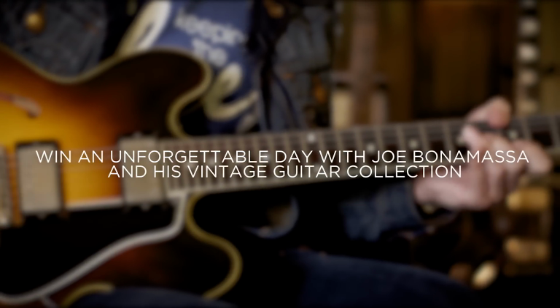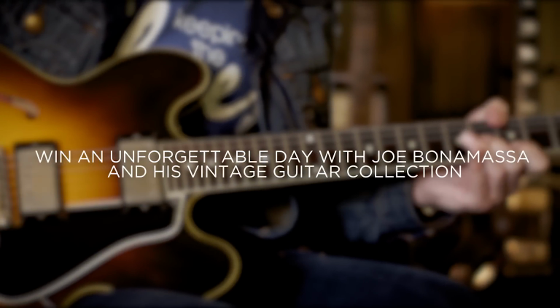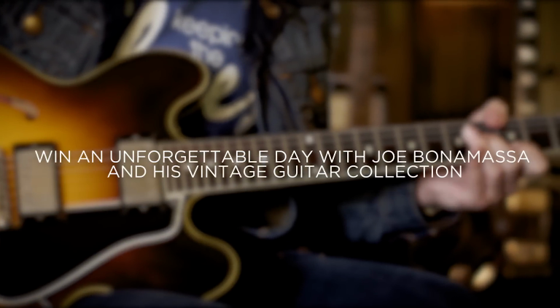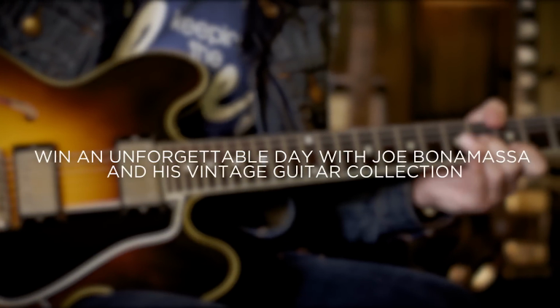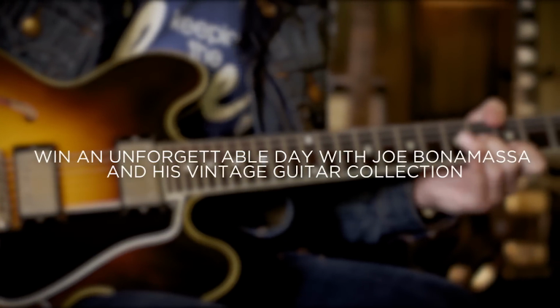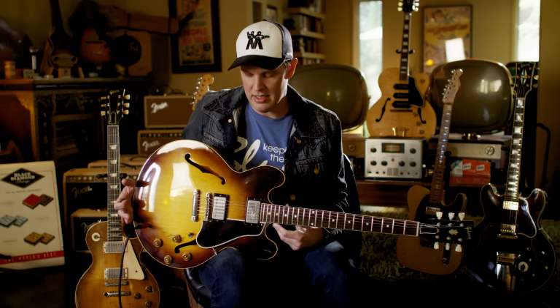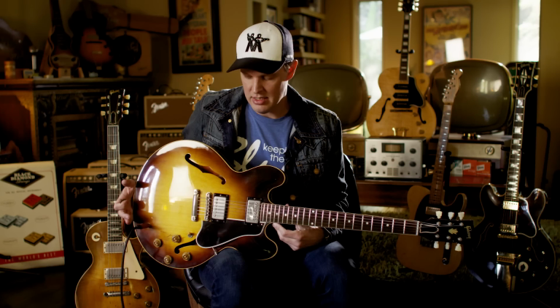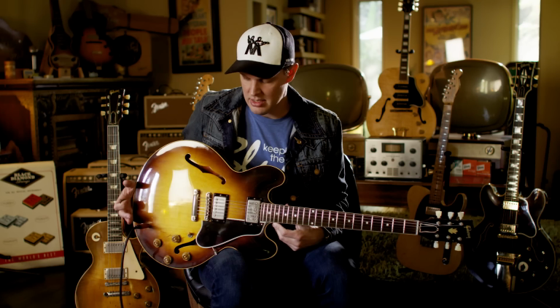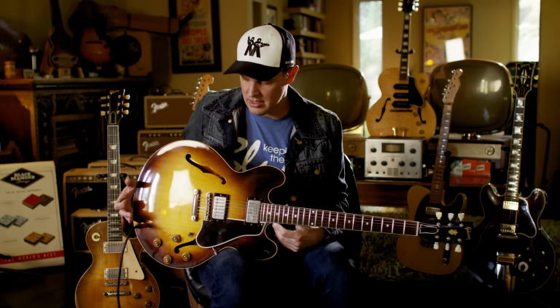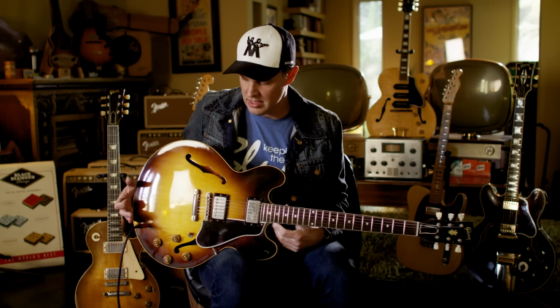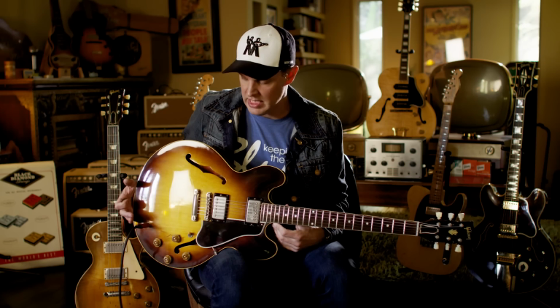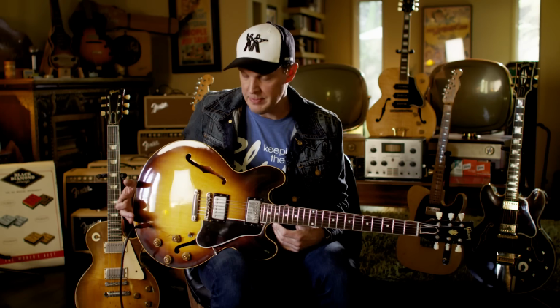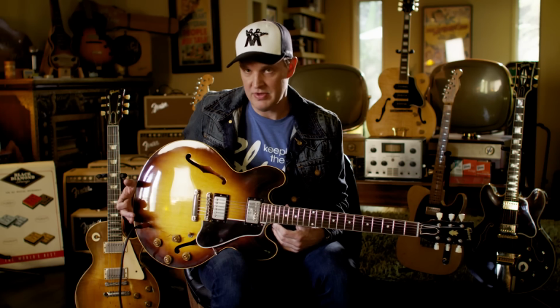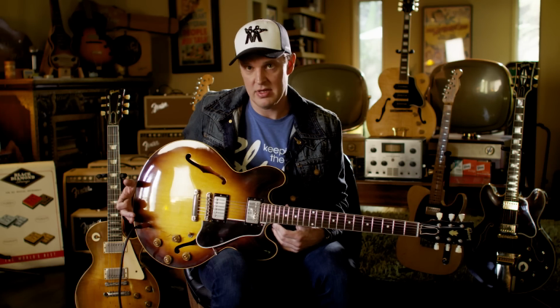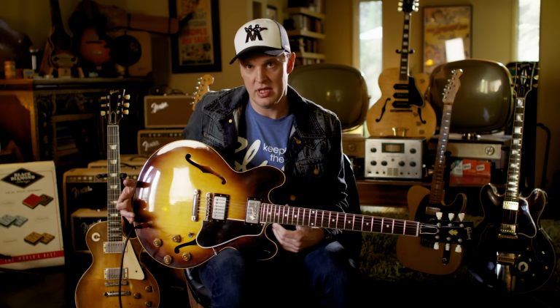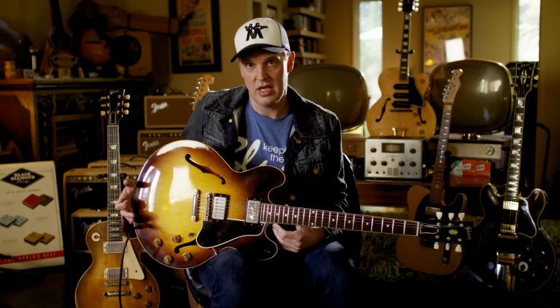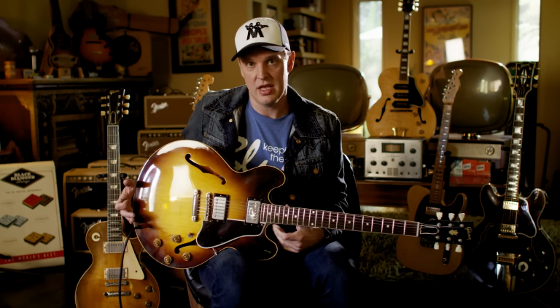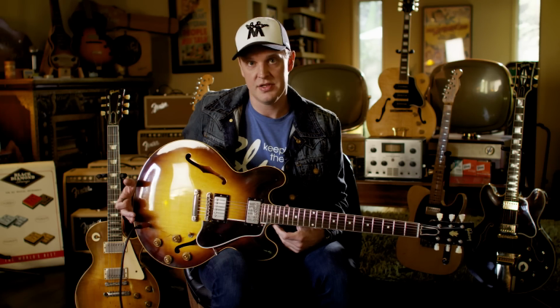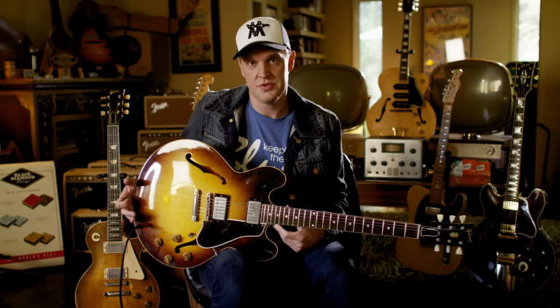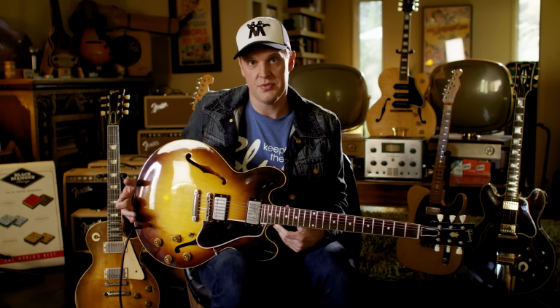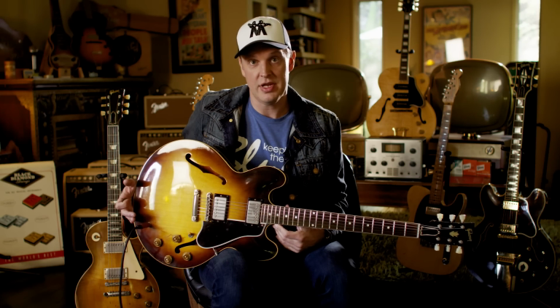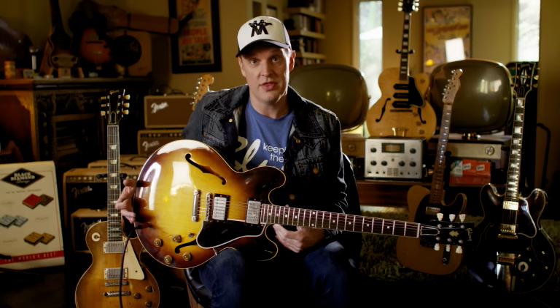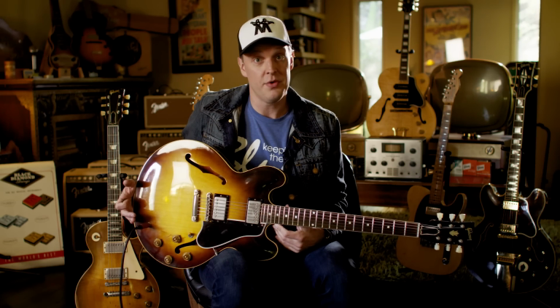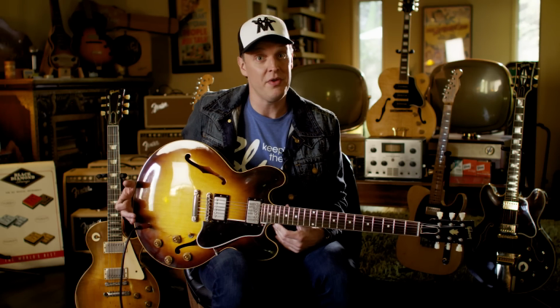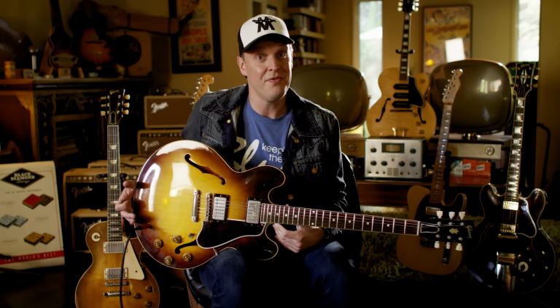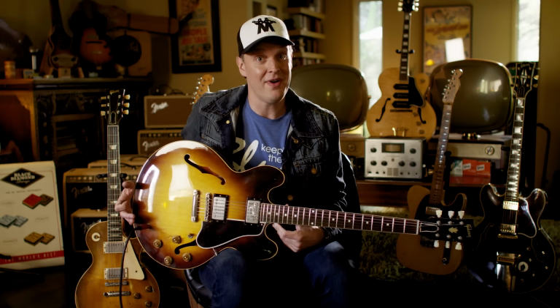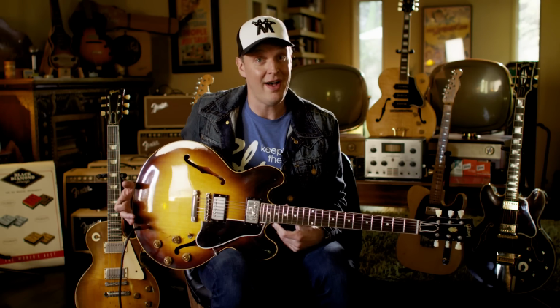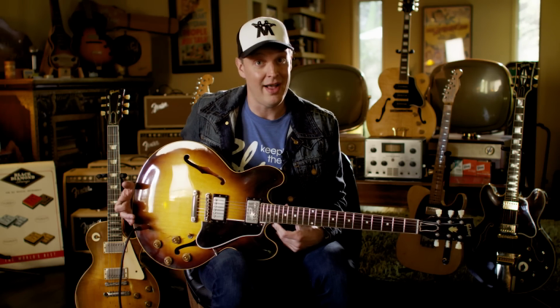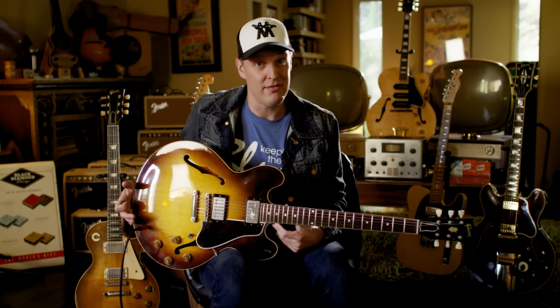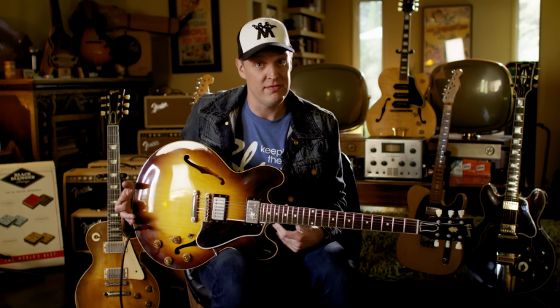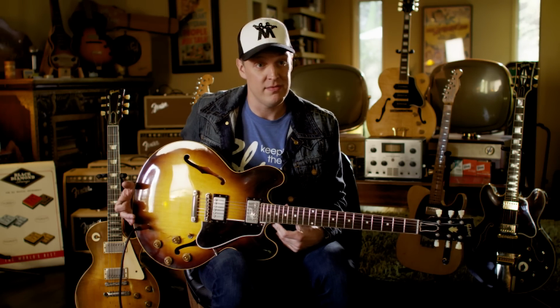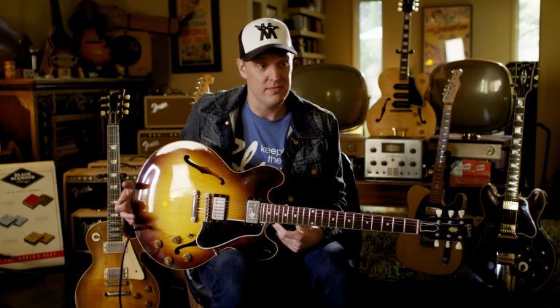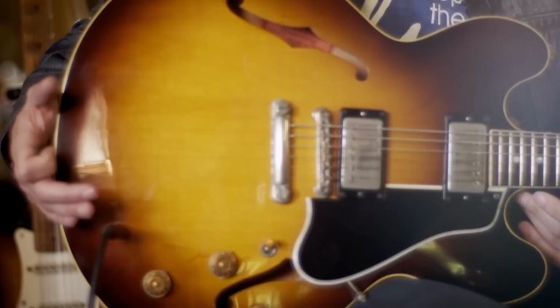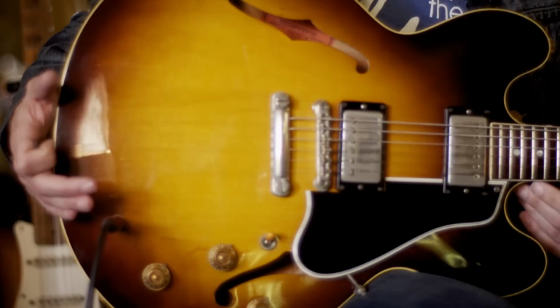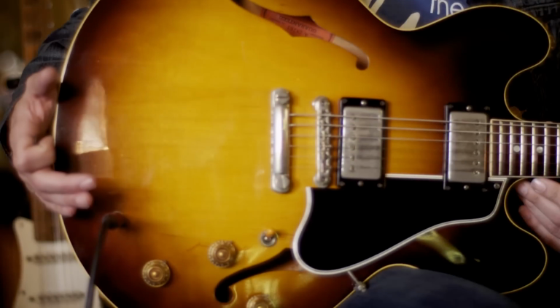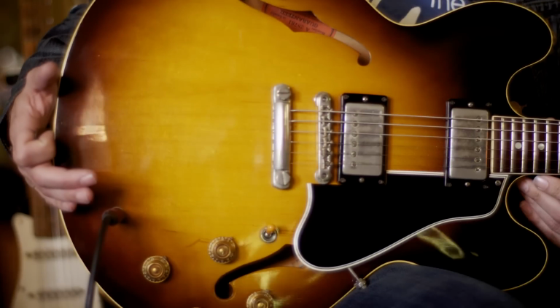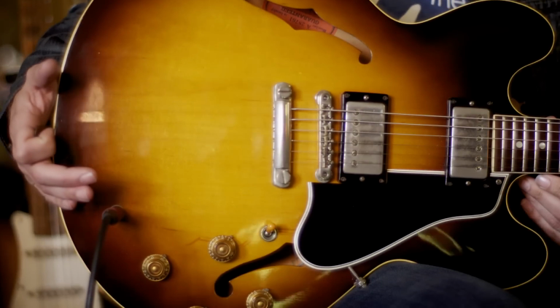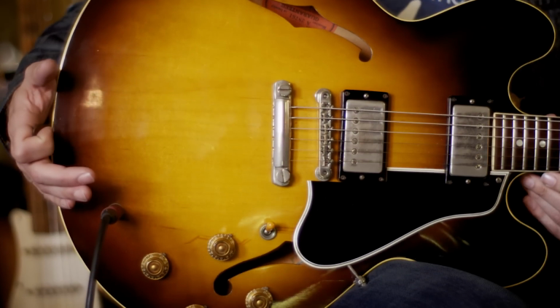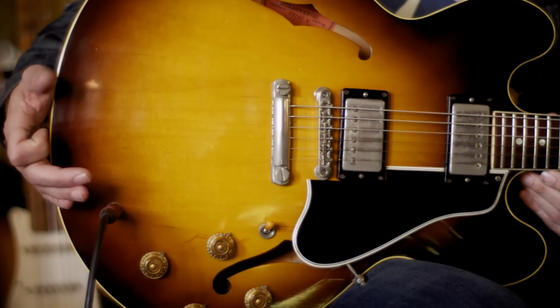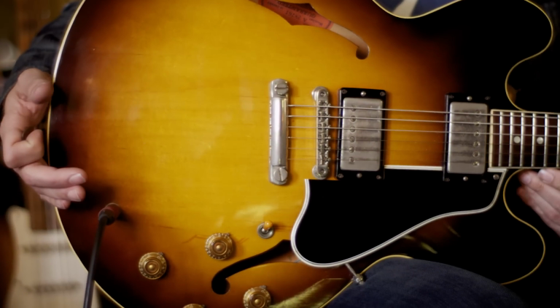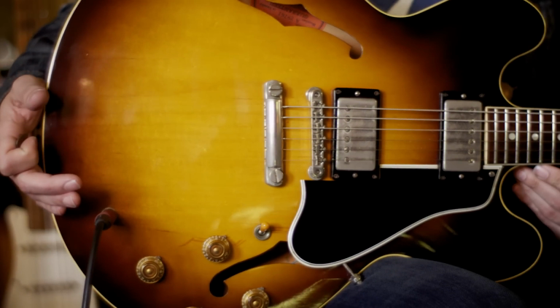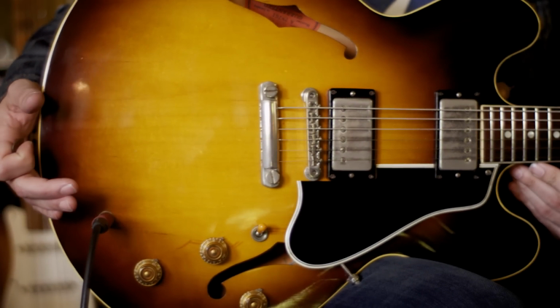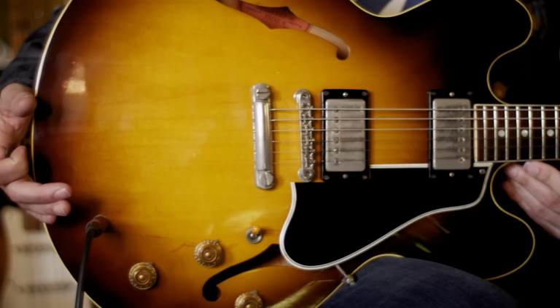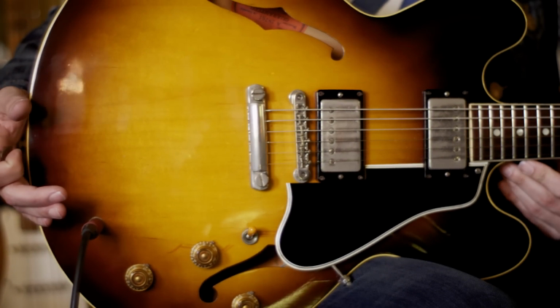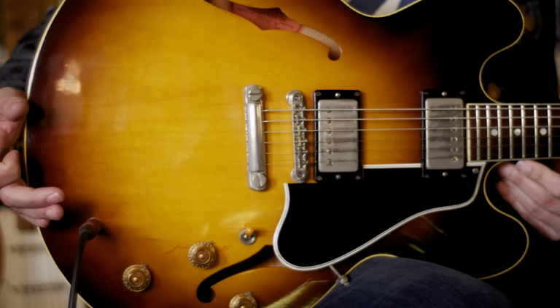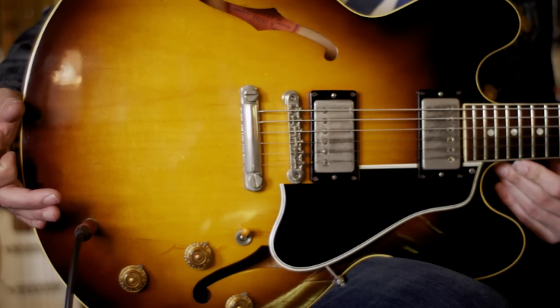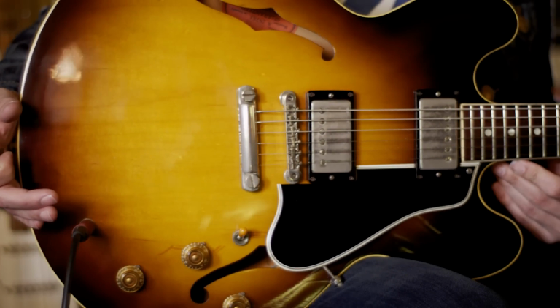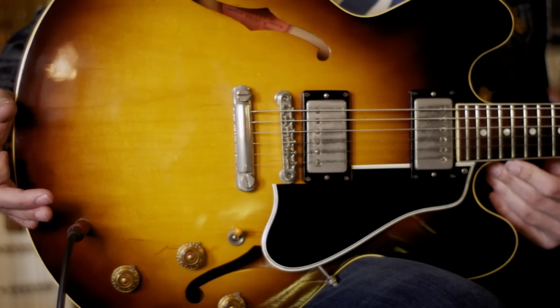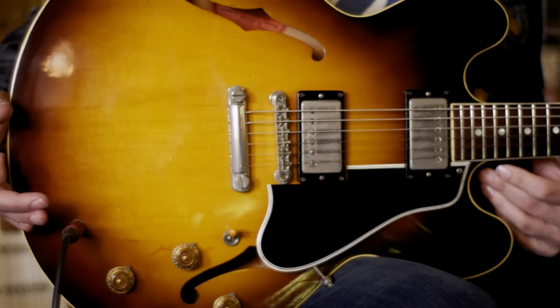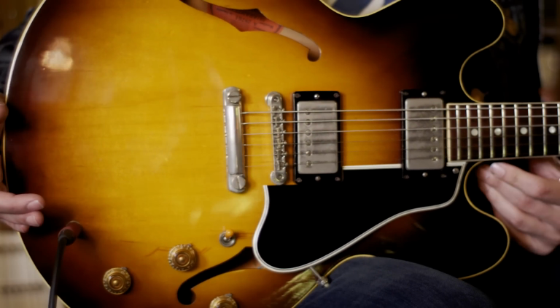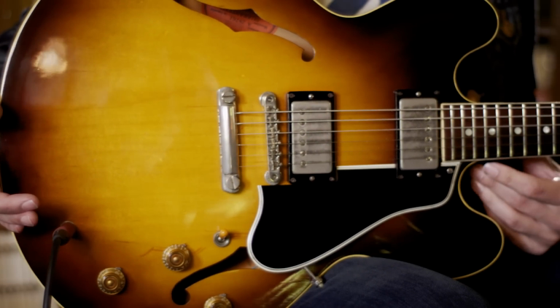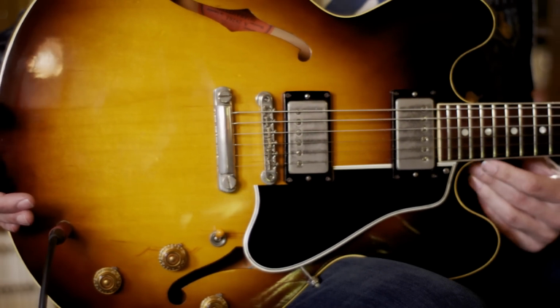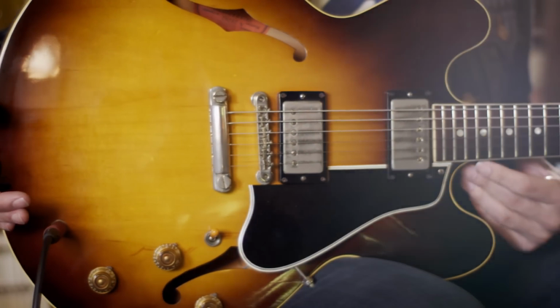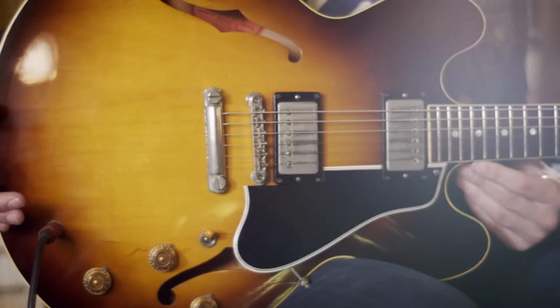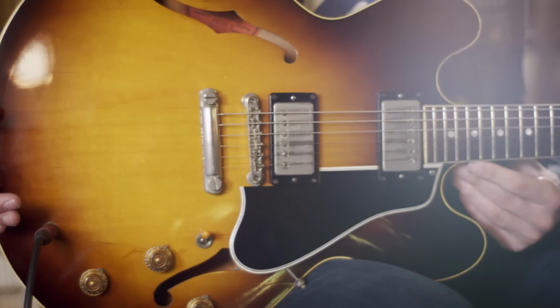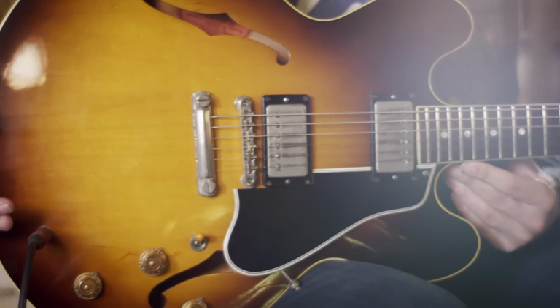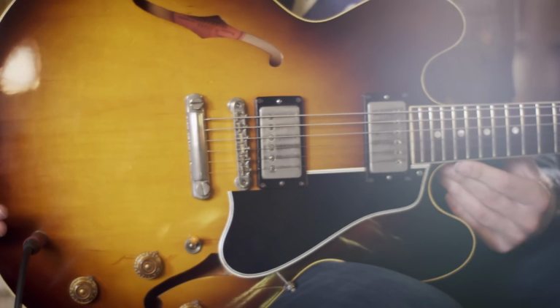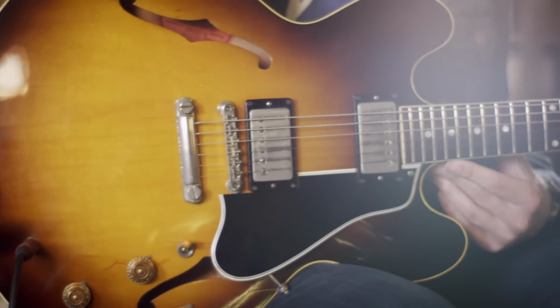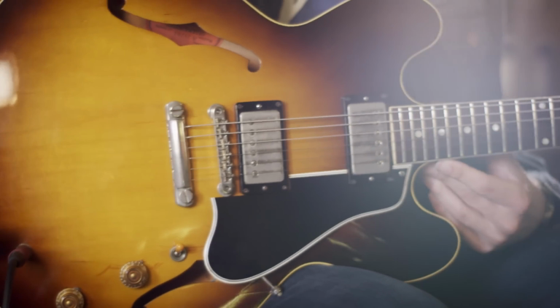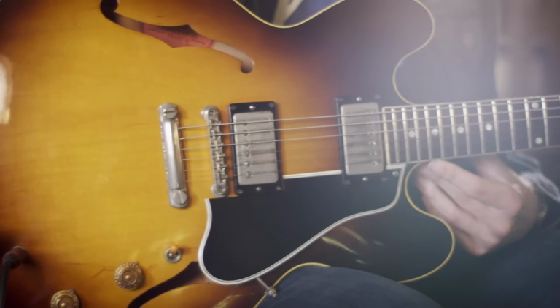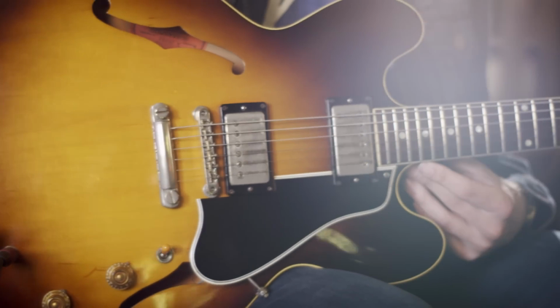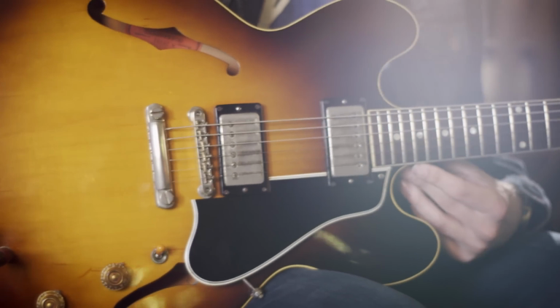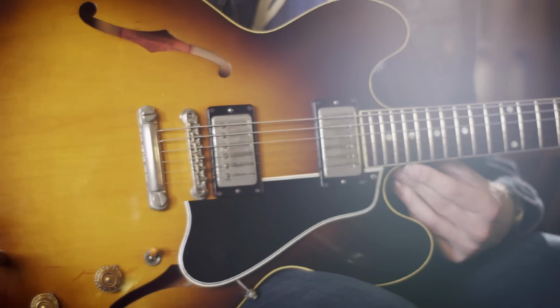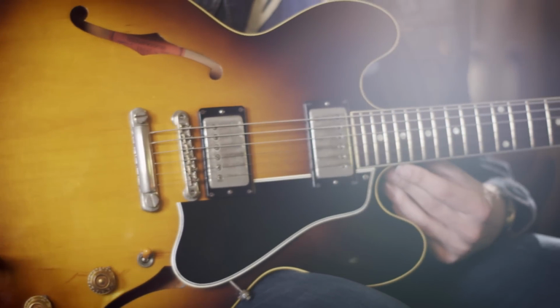1958 Gibson ES-335. This is the first guitar Gibson built with Mickey Mouse ears.